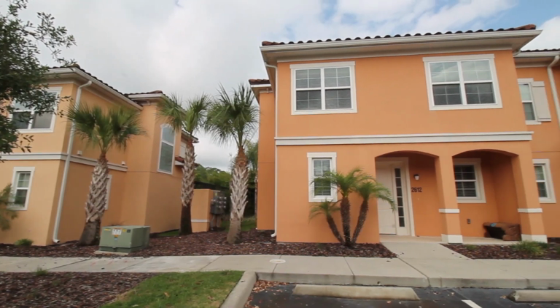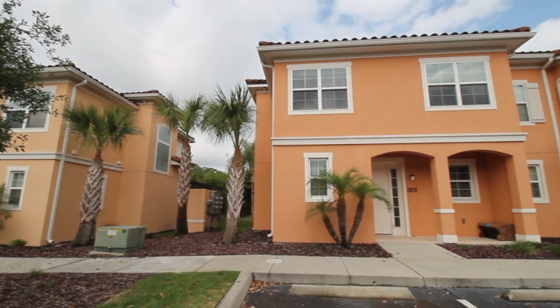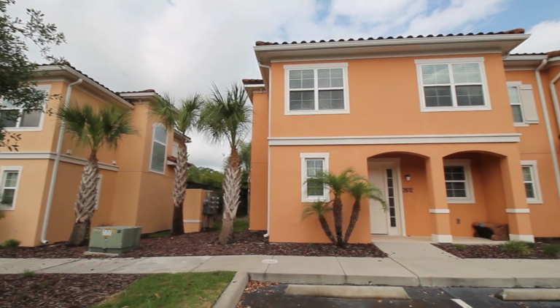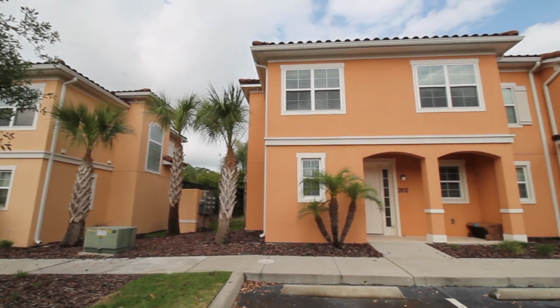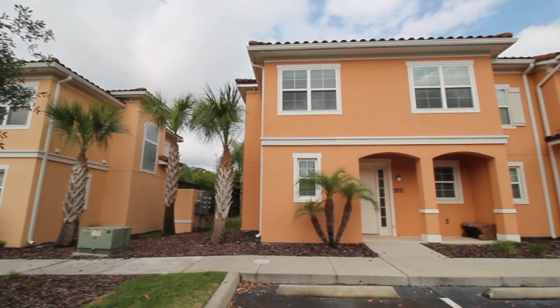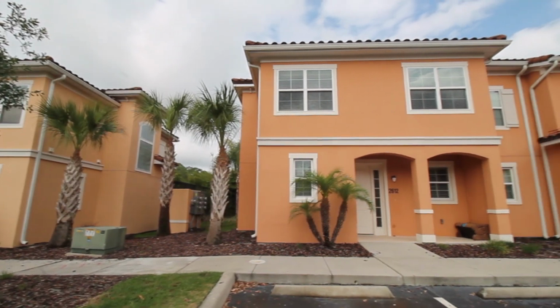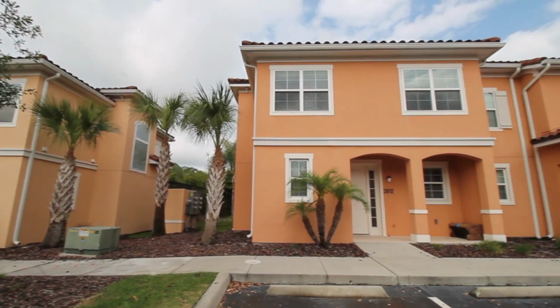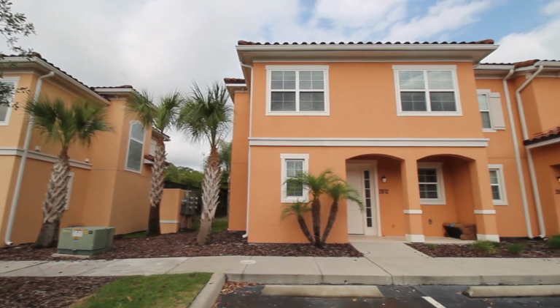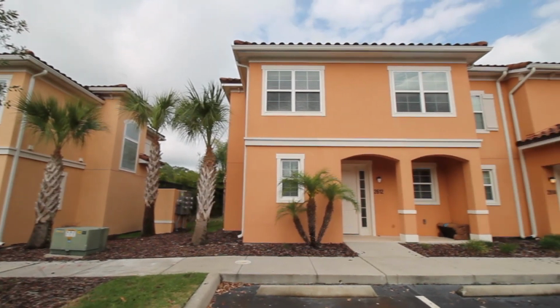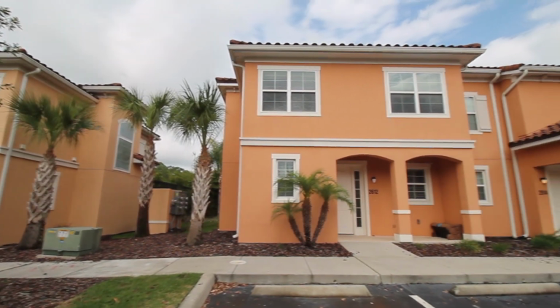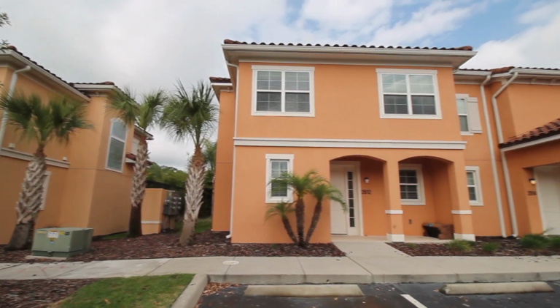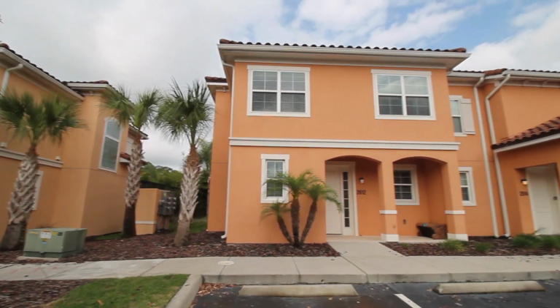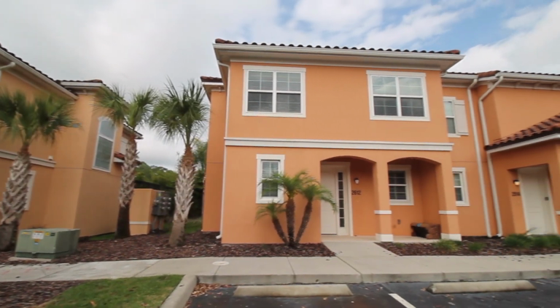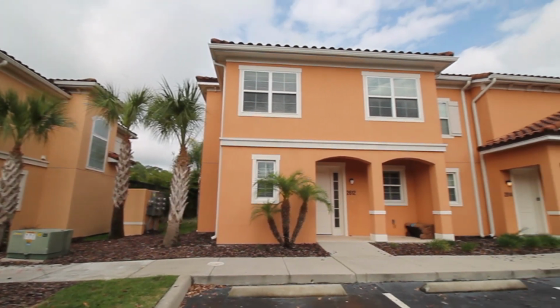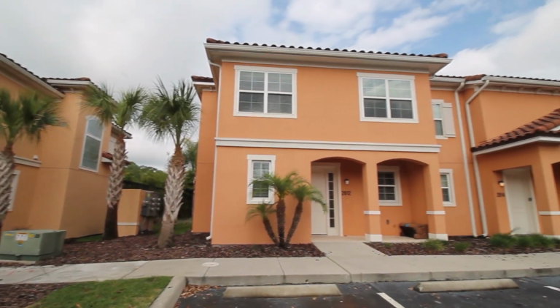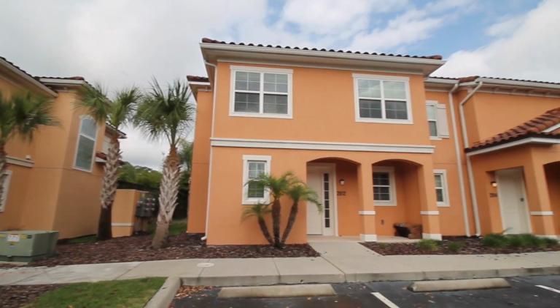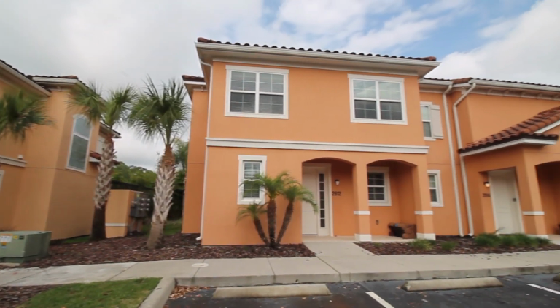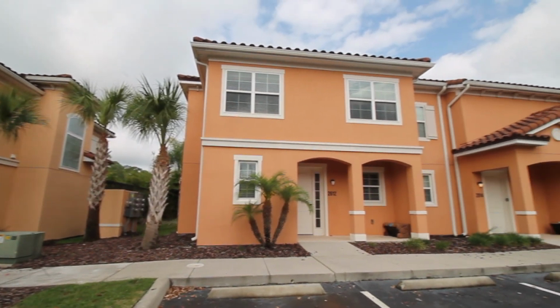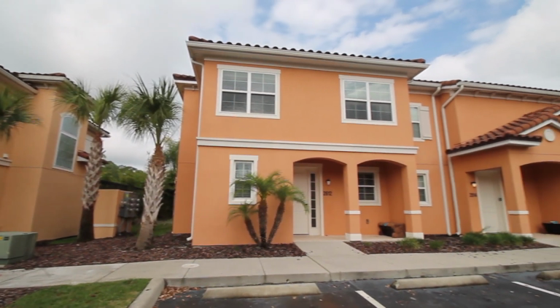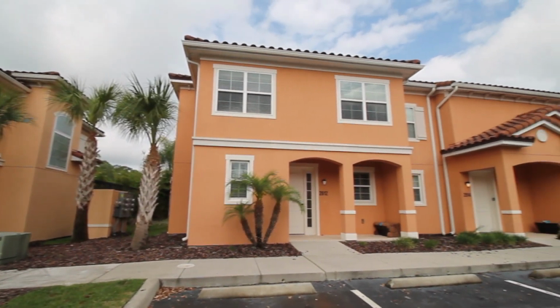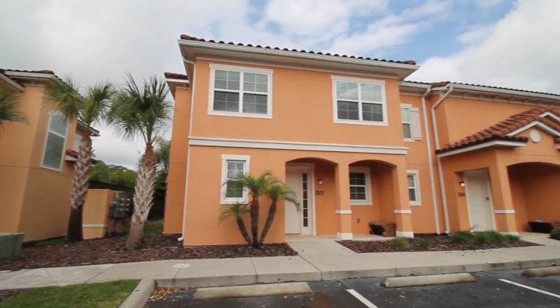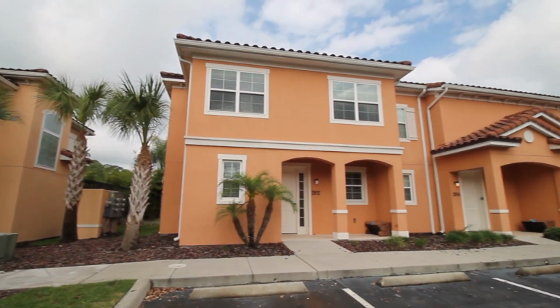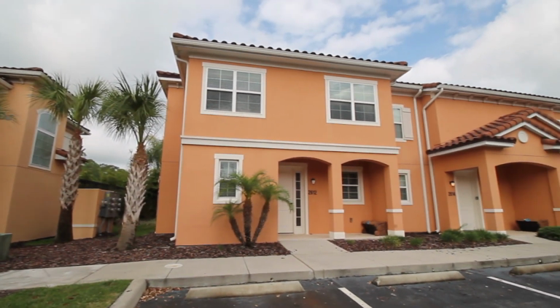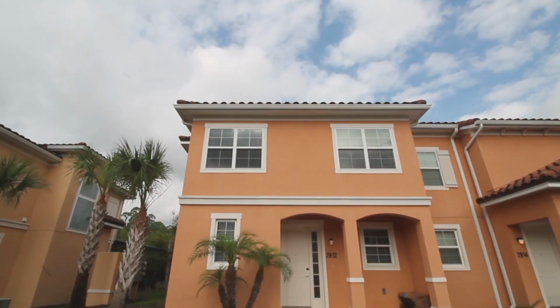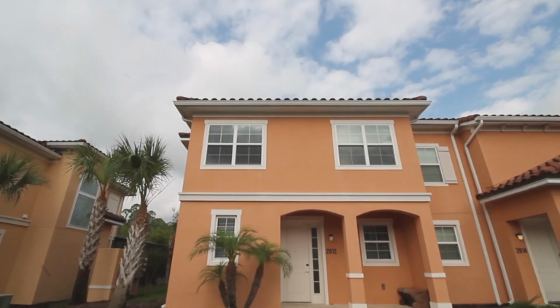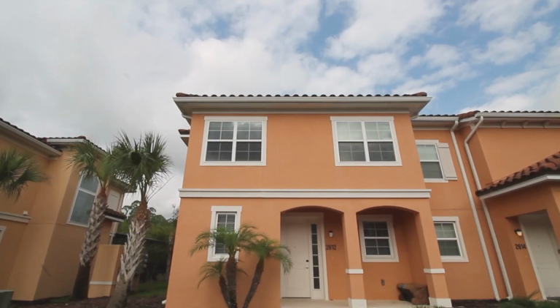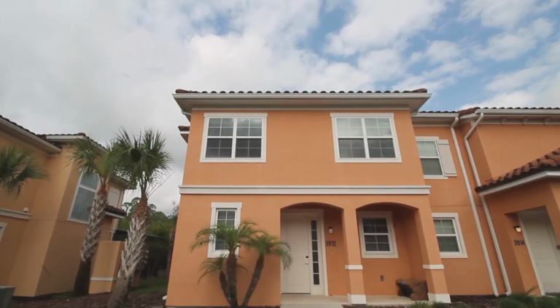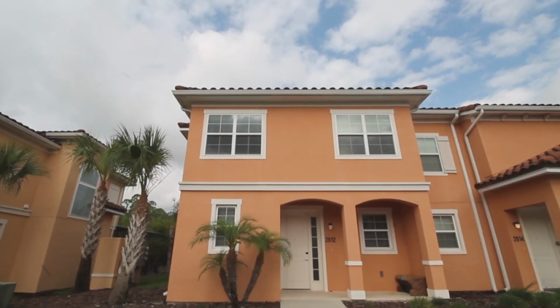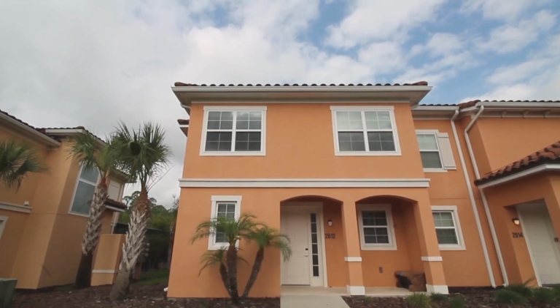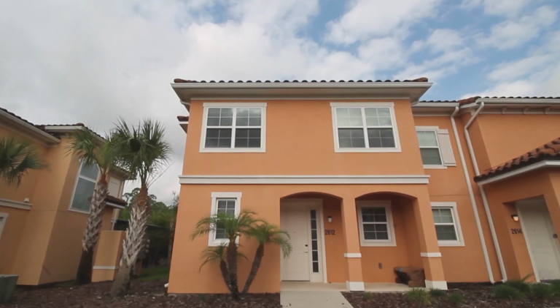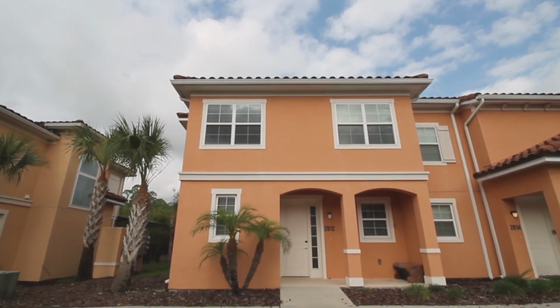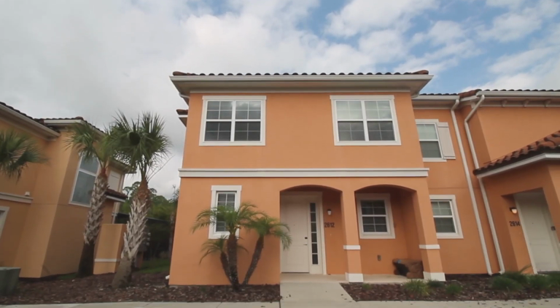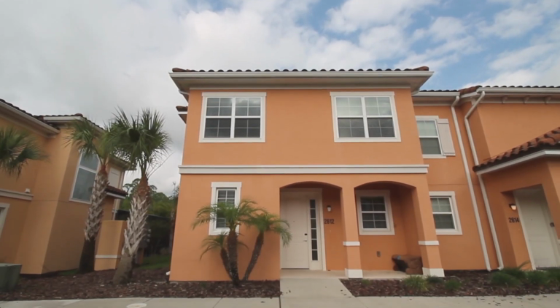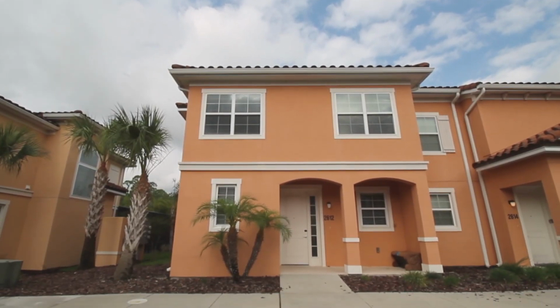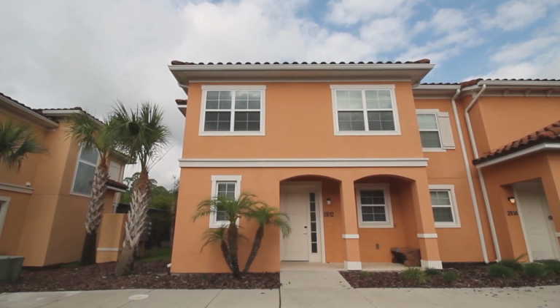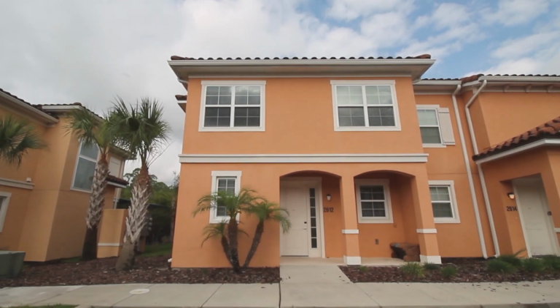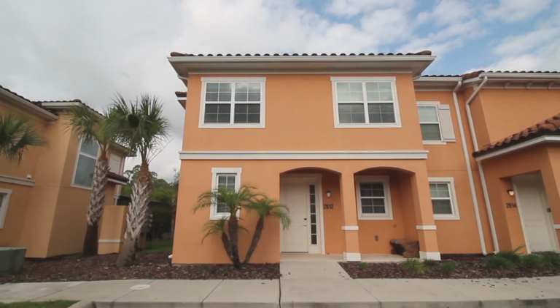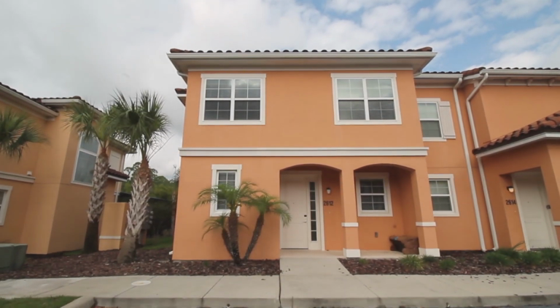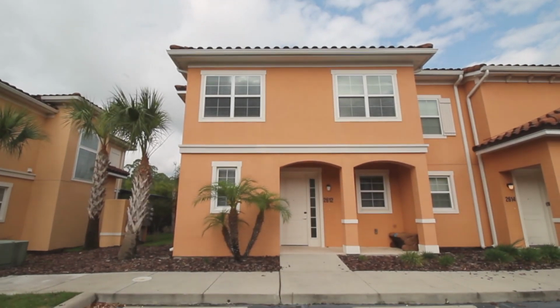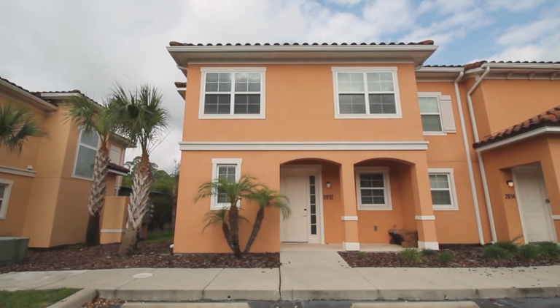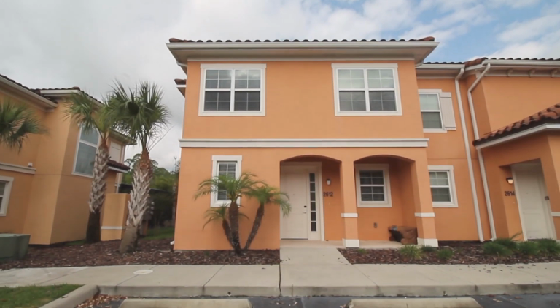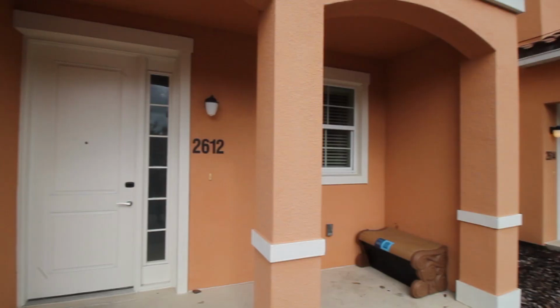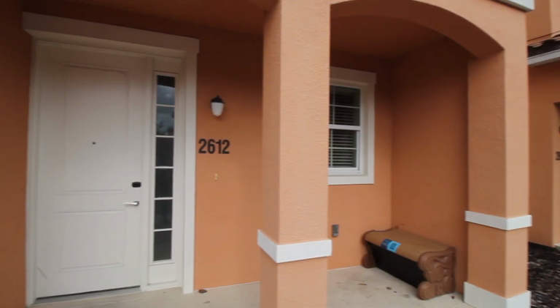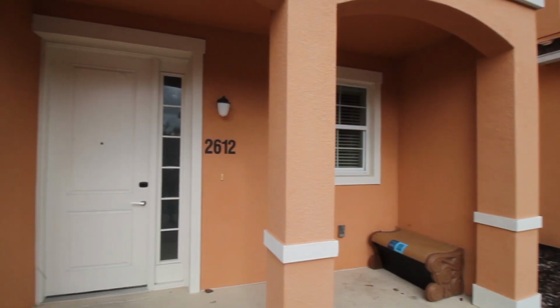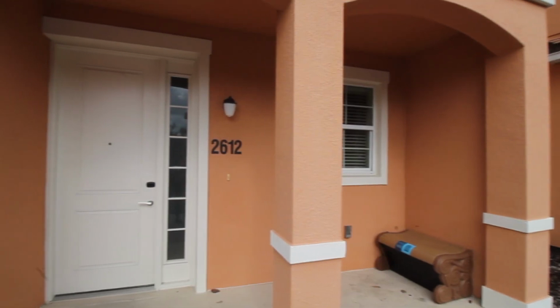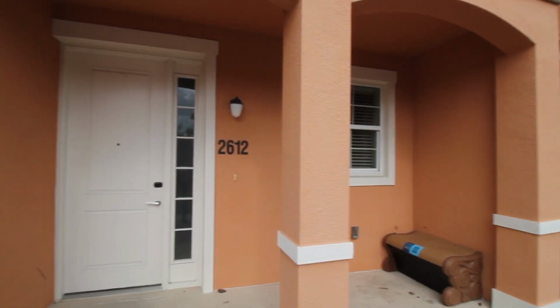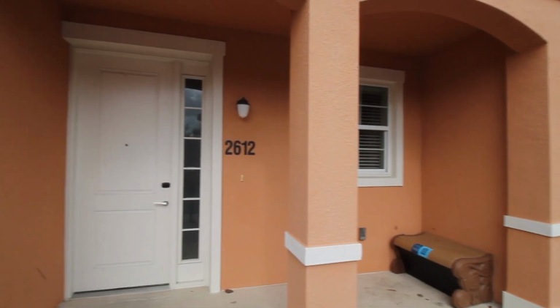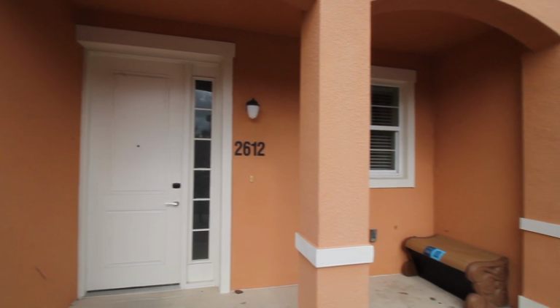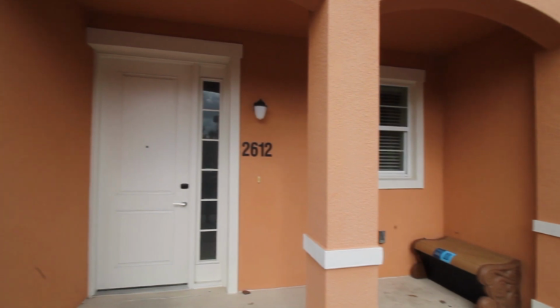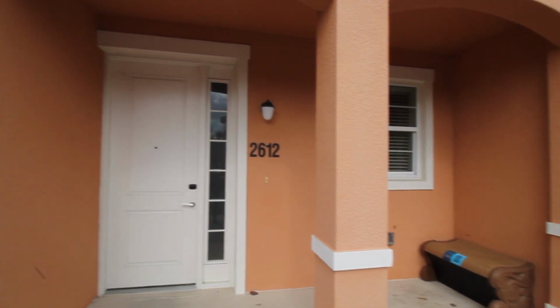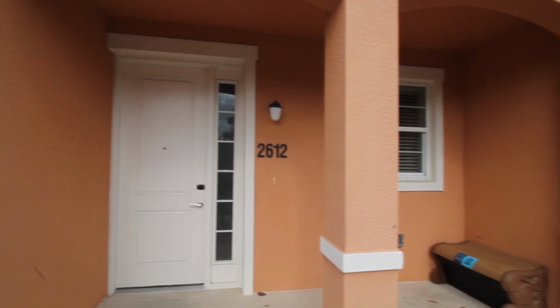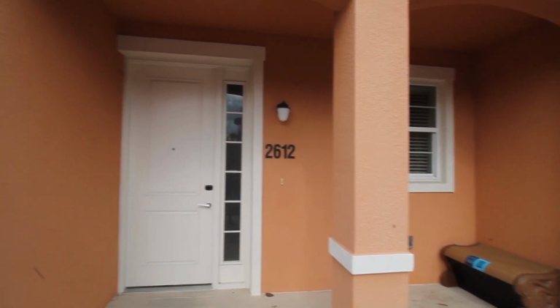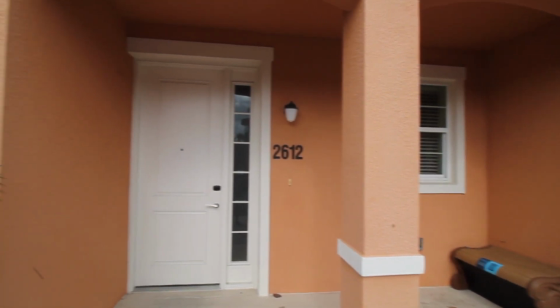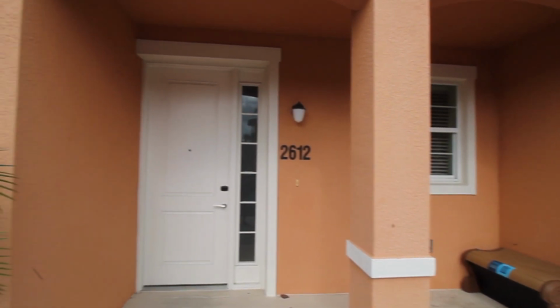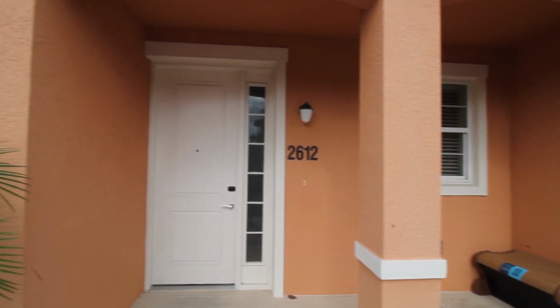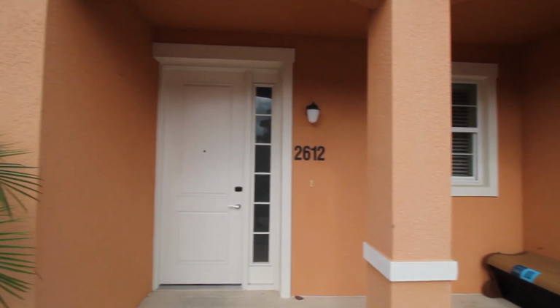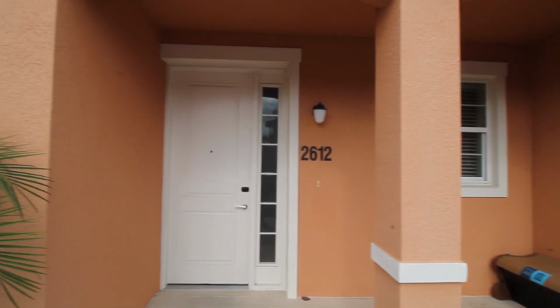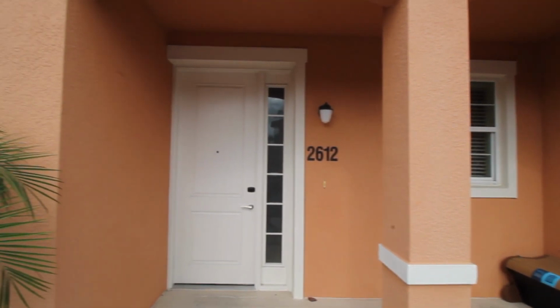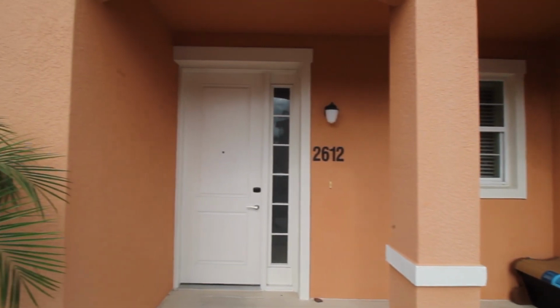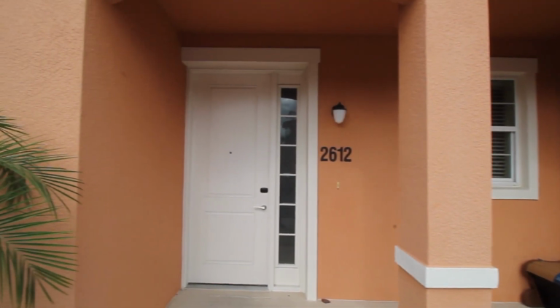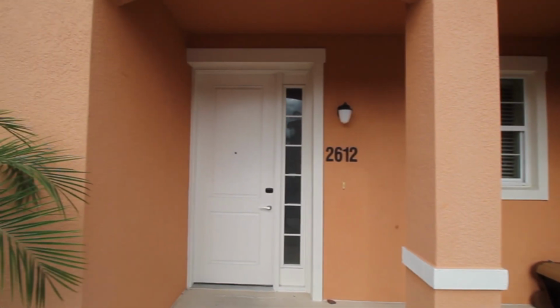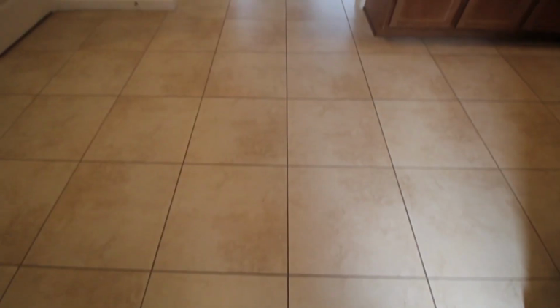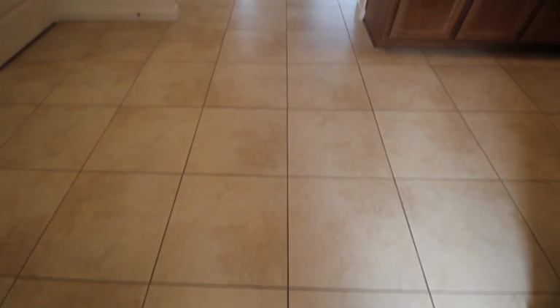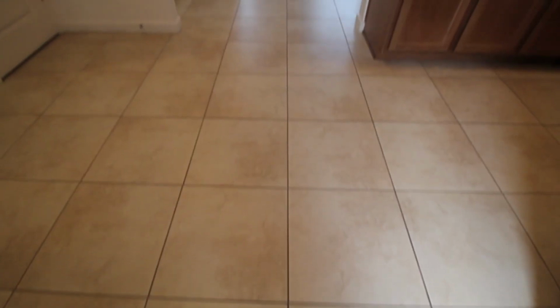Today we'll be taking a tour of 2612 Roadster Lane. This home has three bedrooms and two and a half baths.